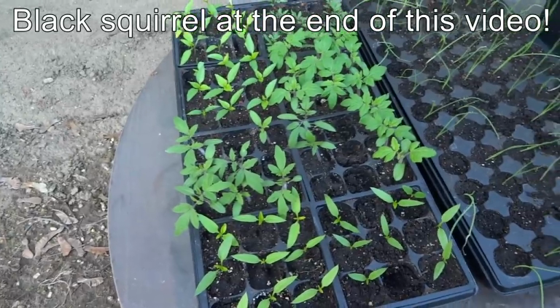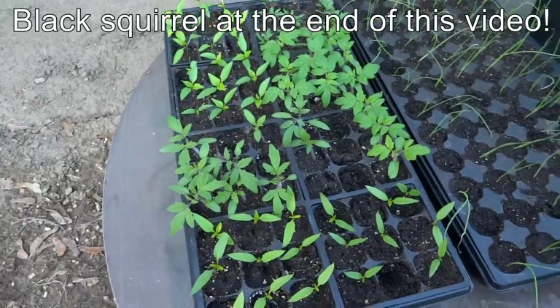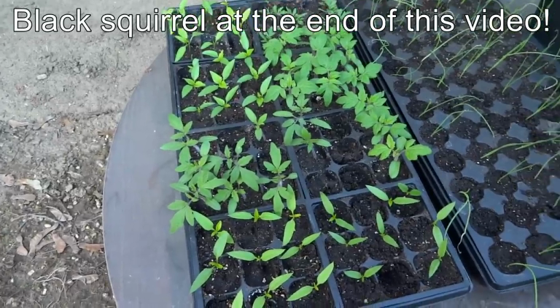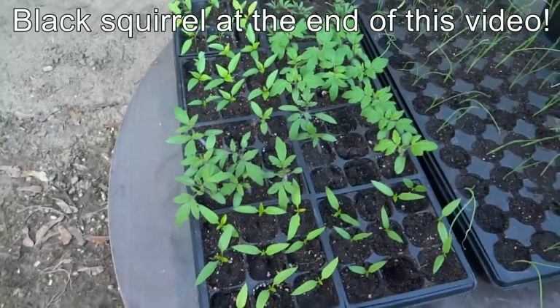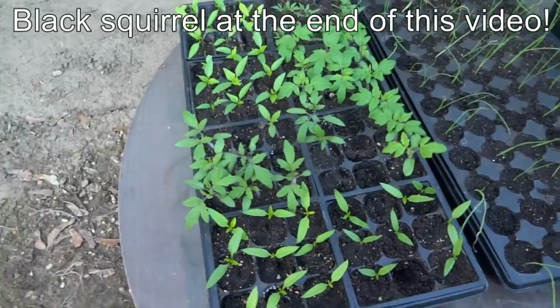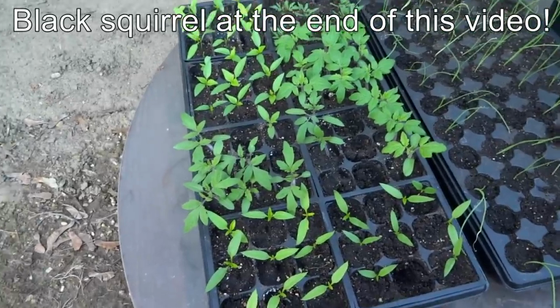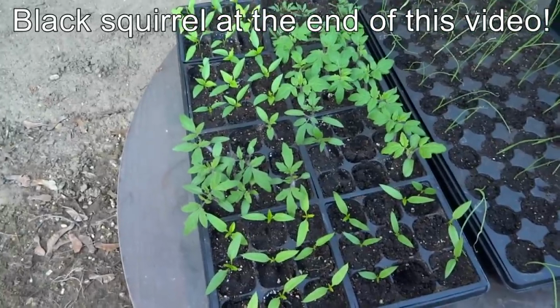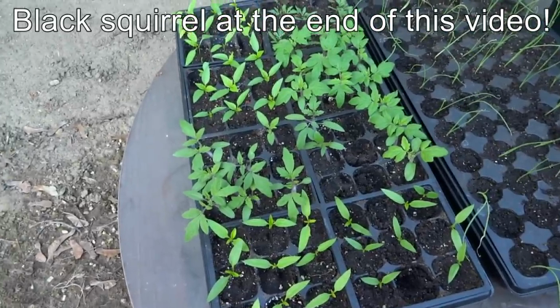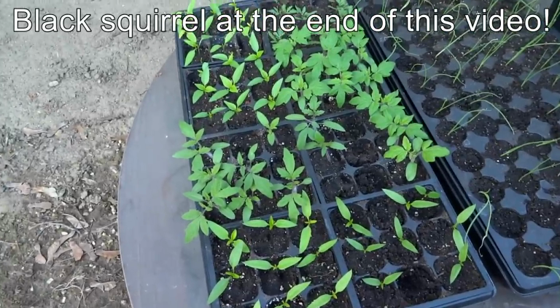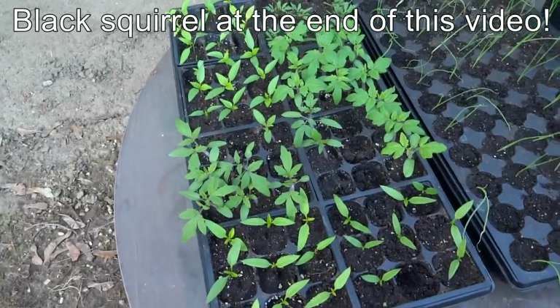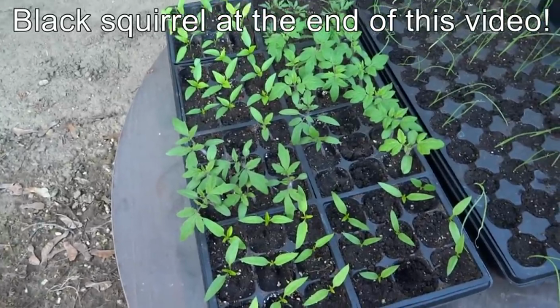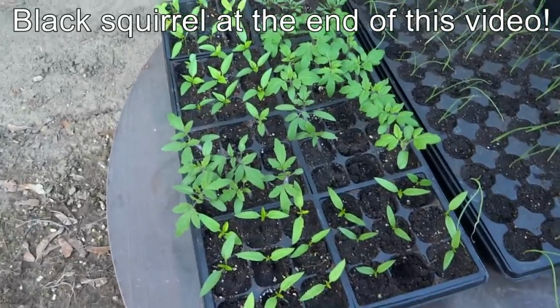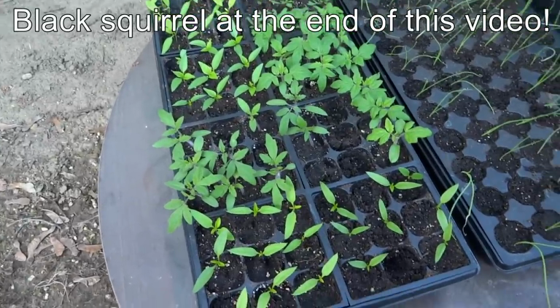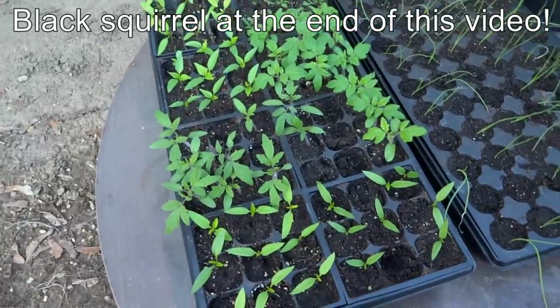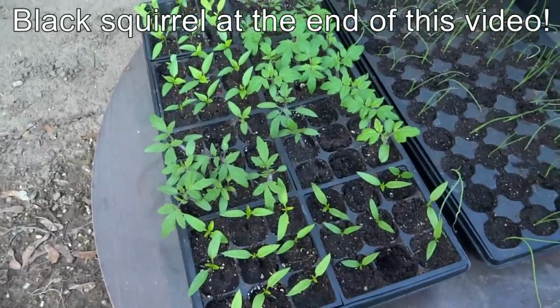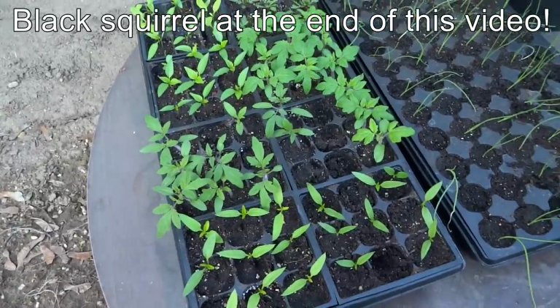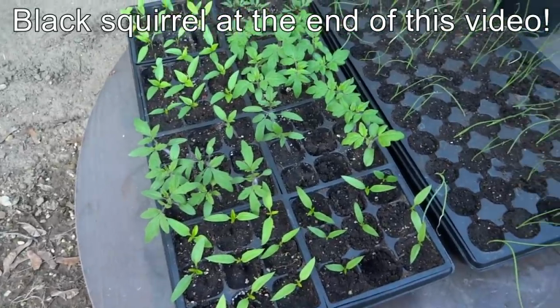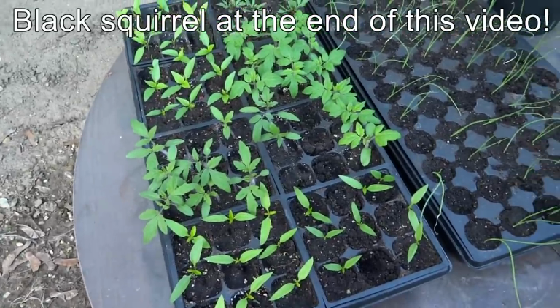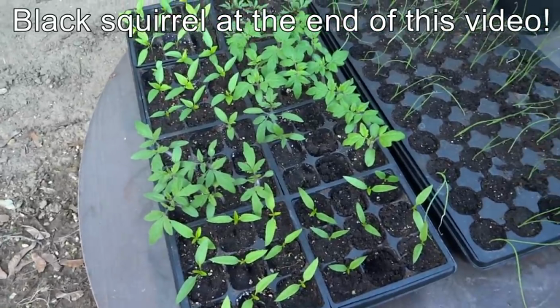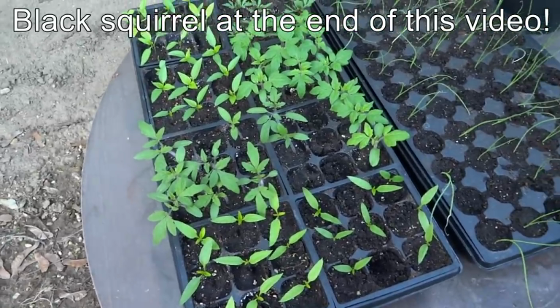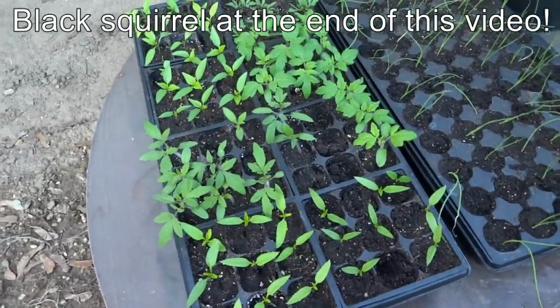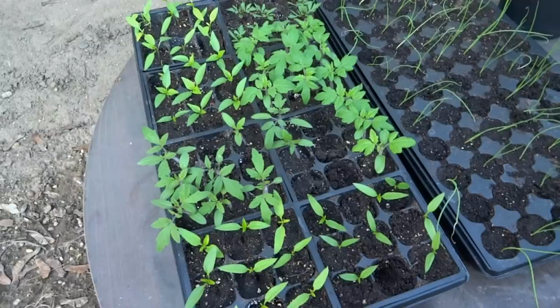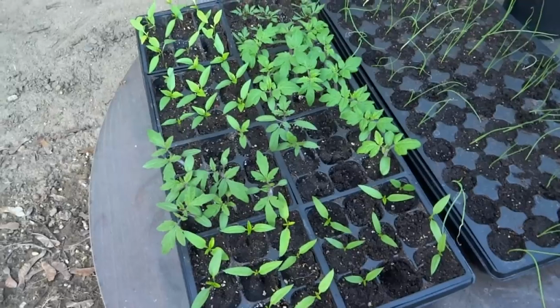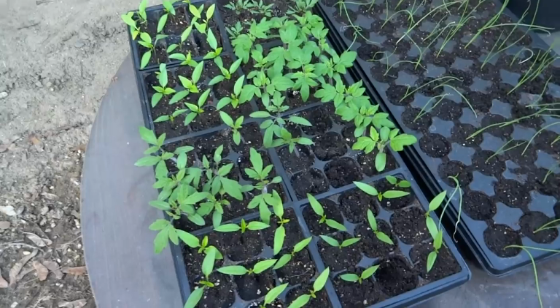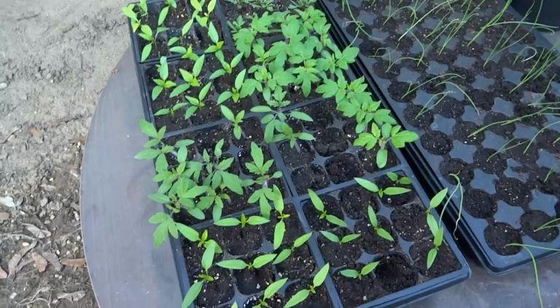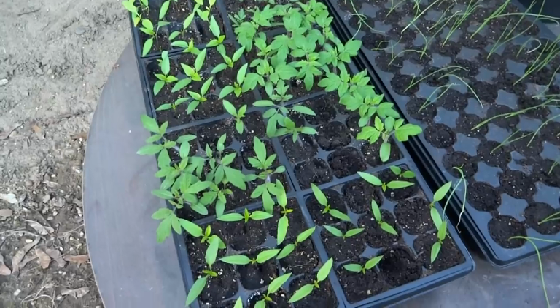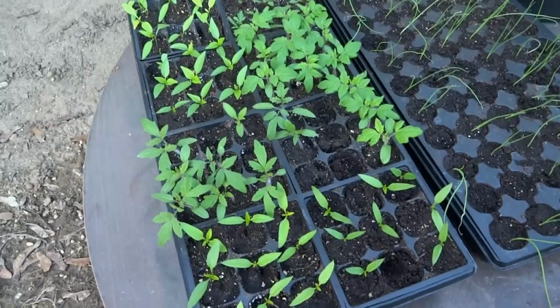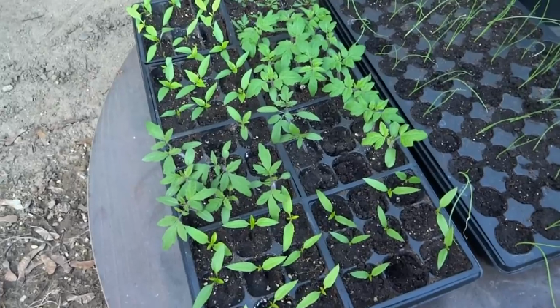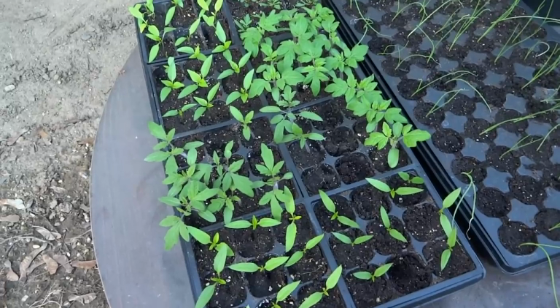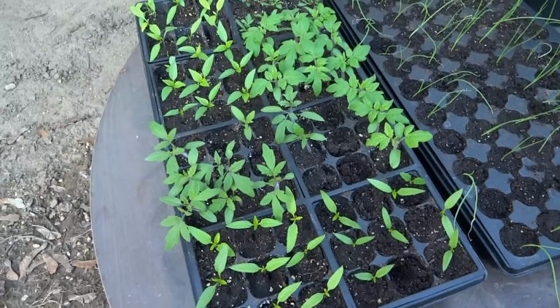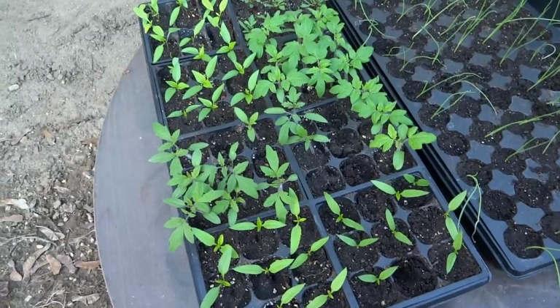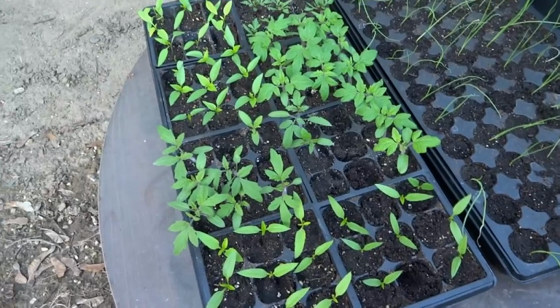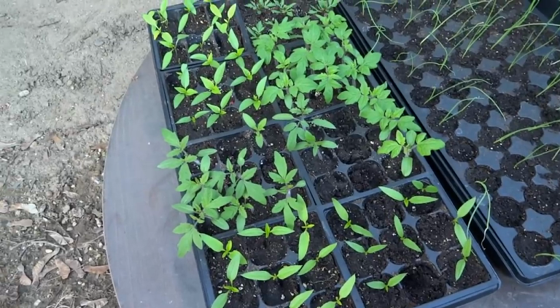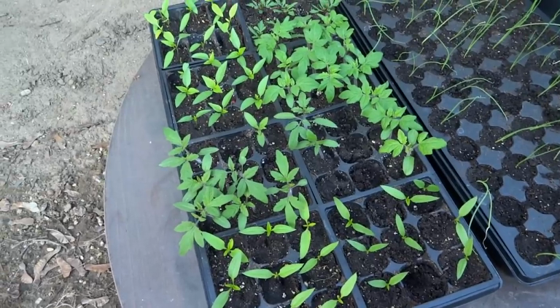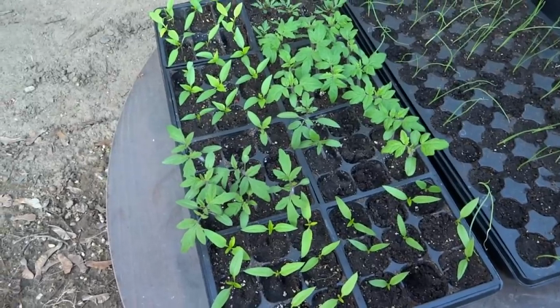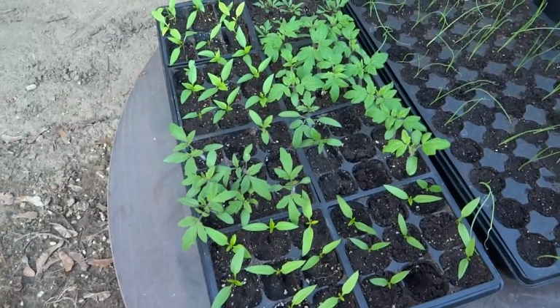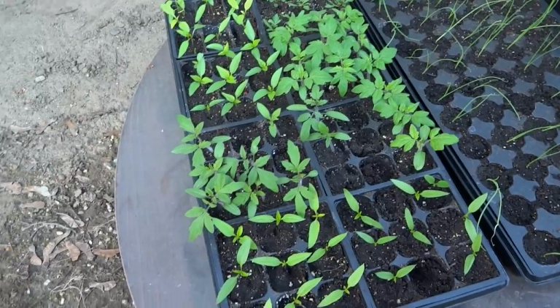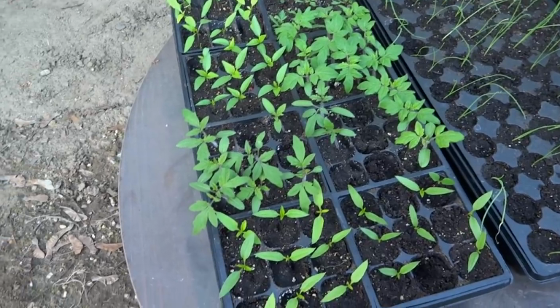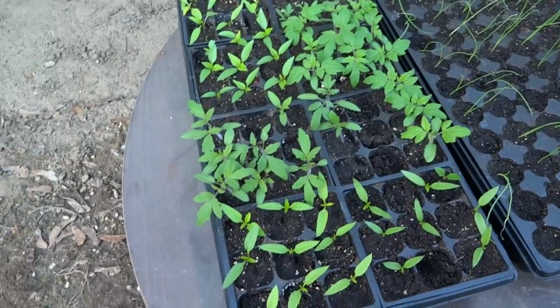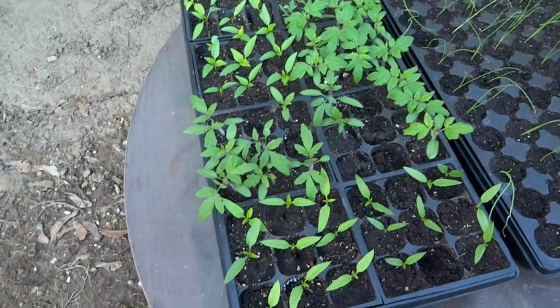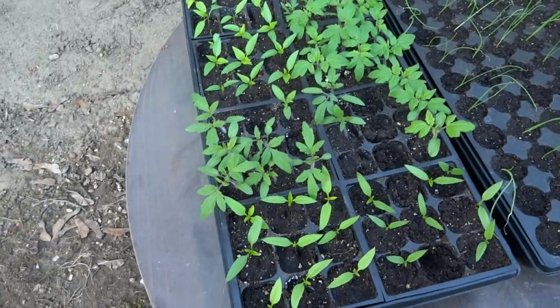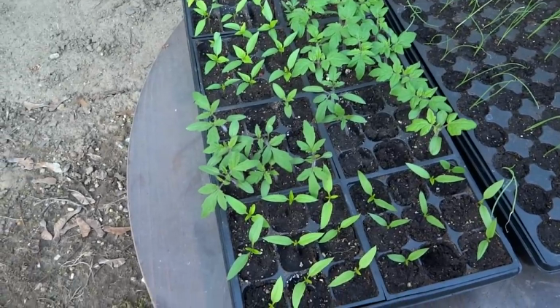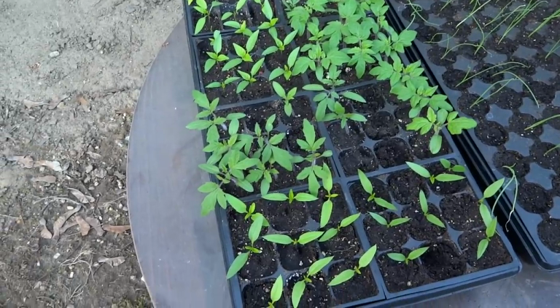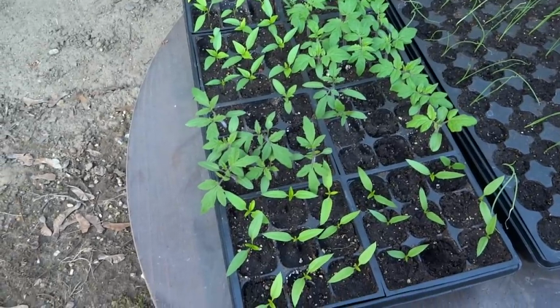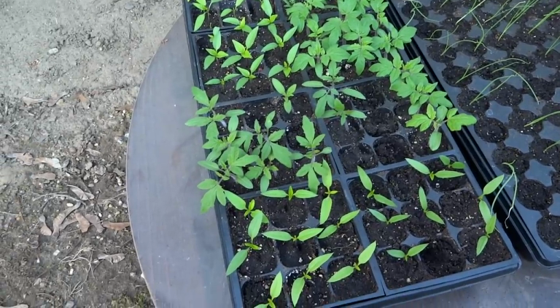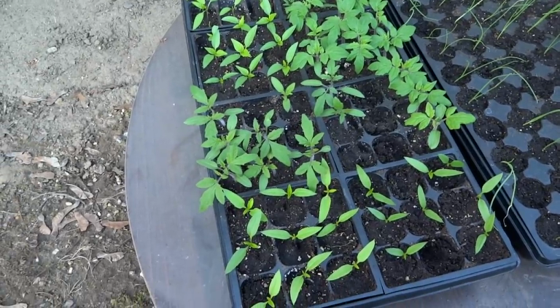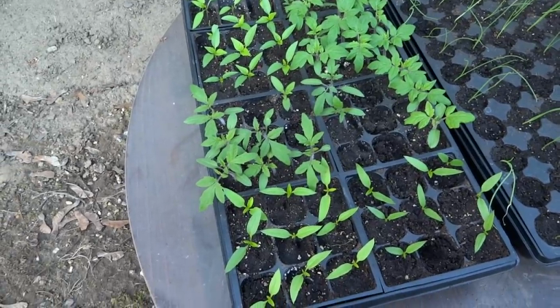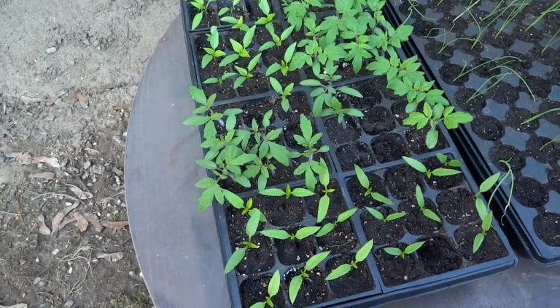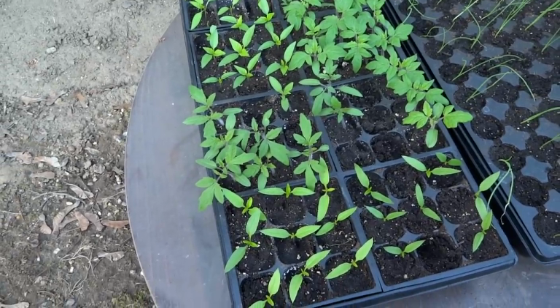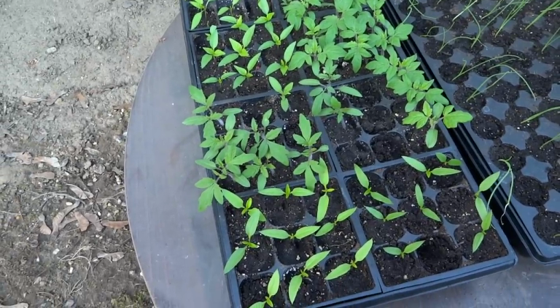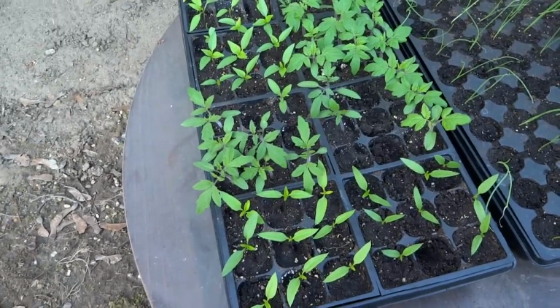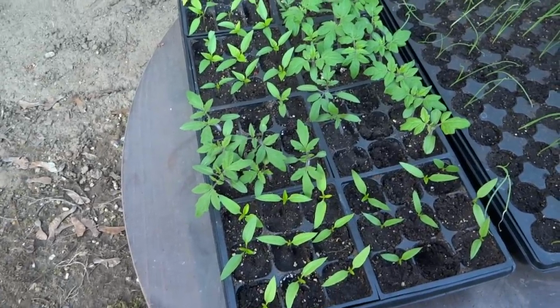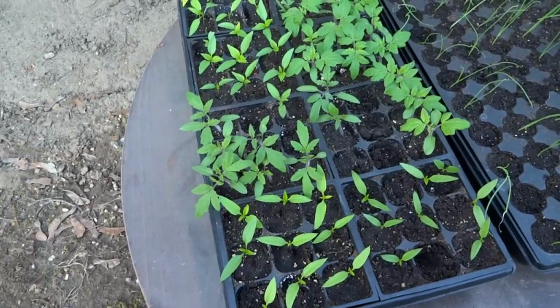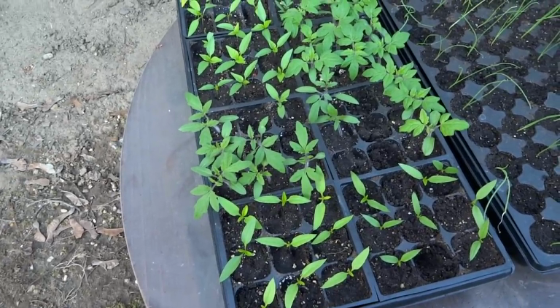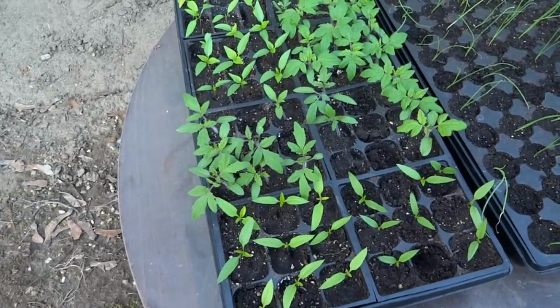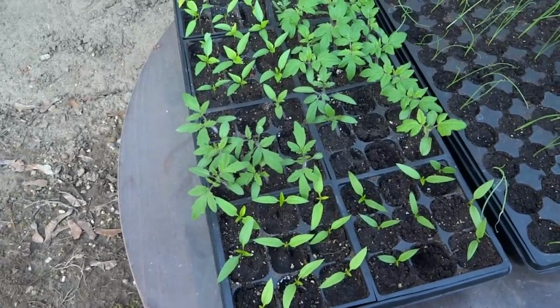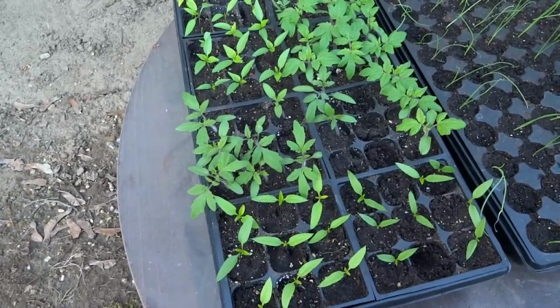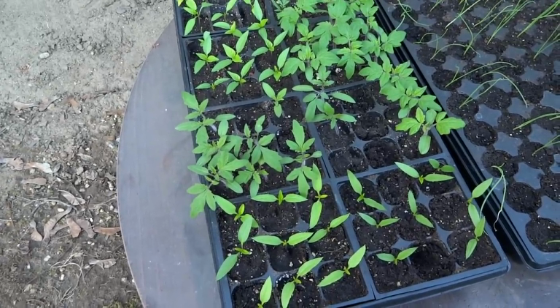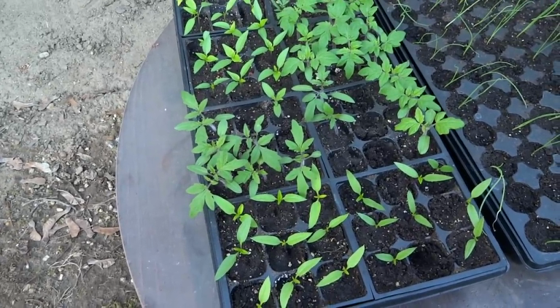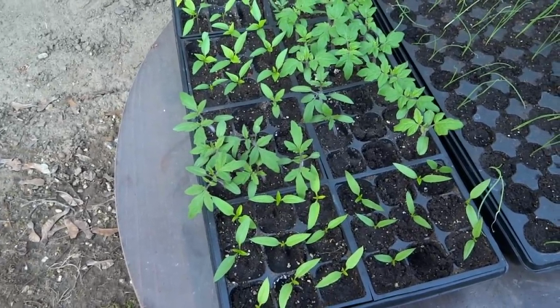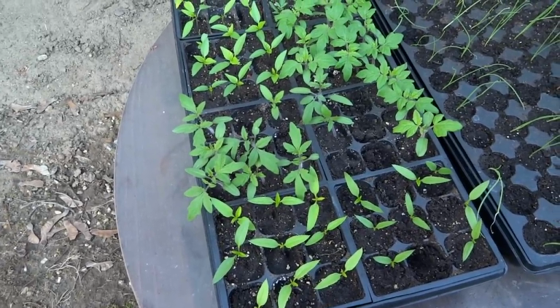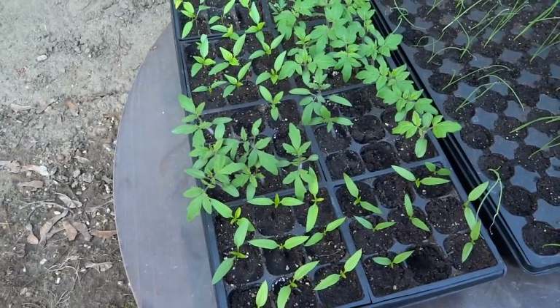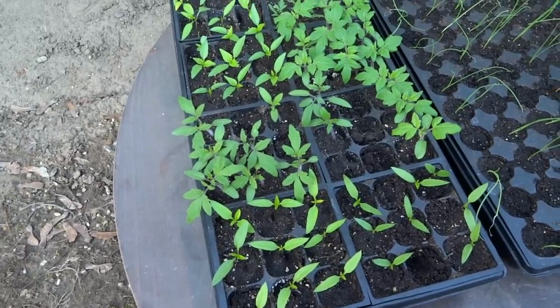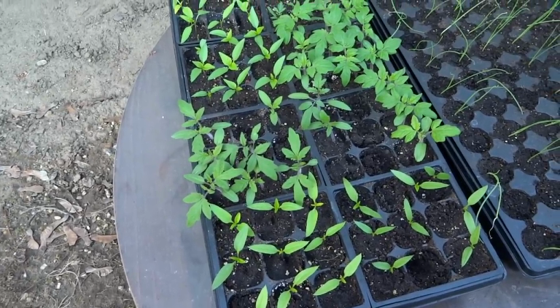Hey everyone, this is going to be a quick update today. I'm just going to show what's been going on for the last 10 days.